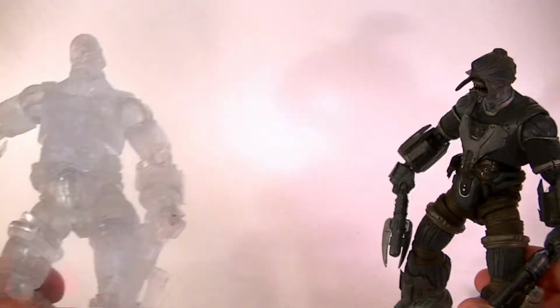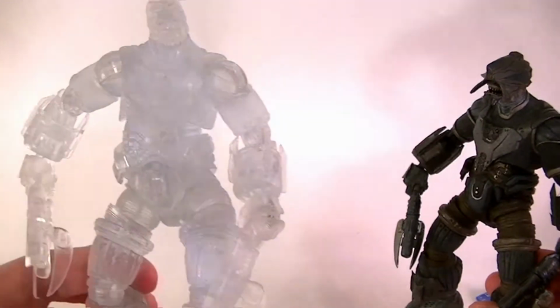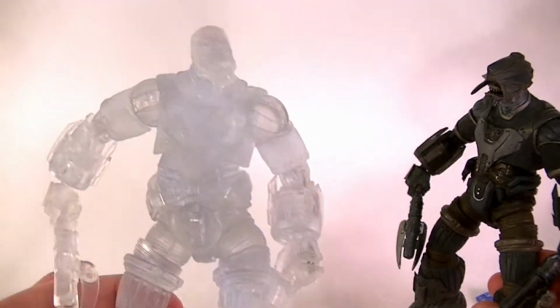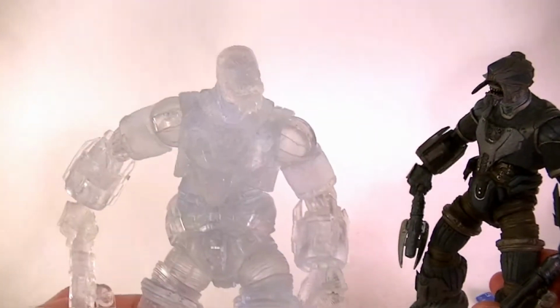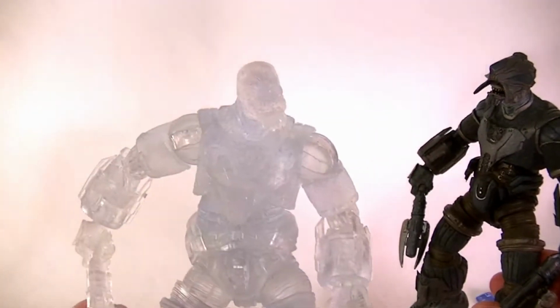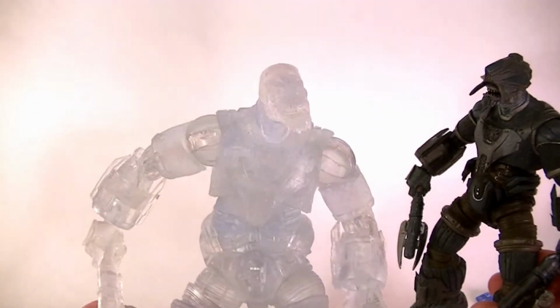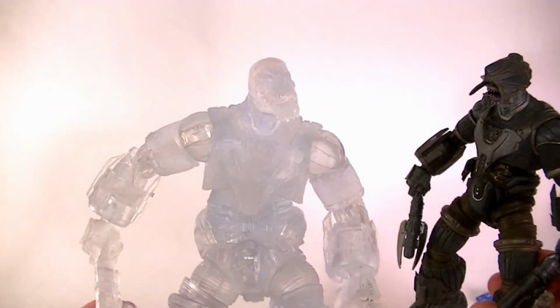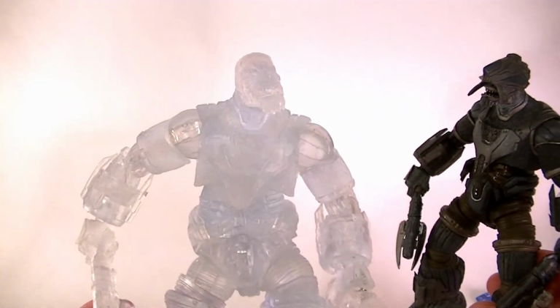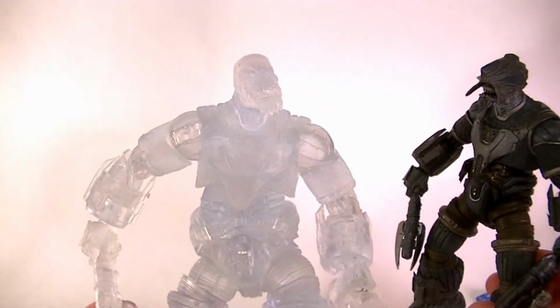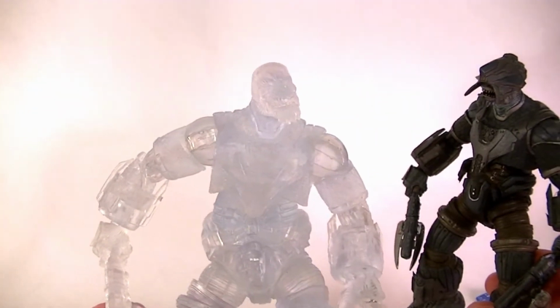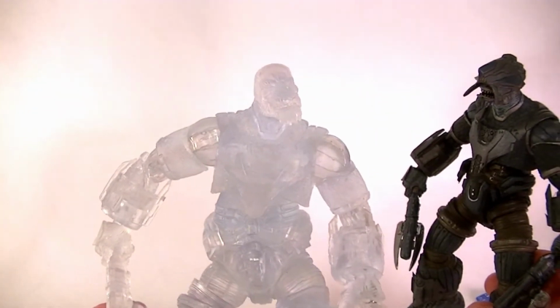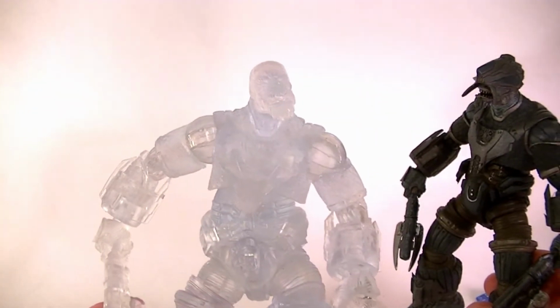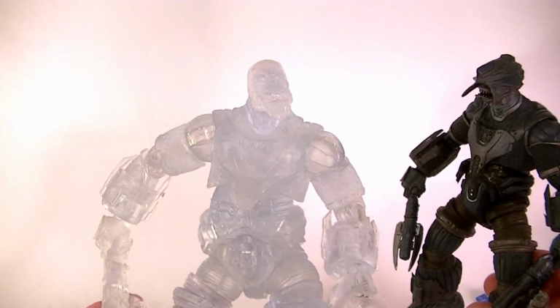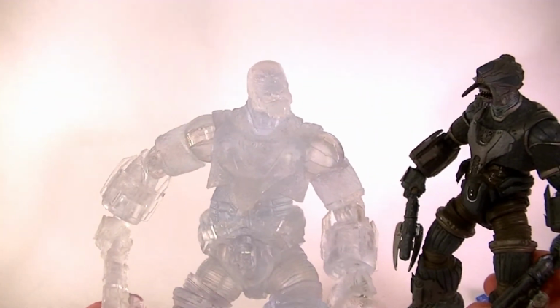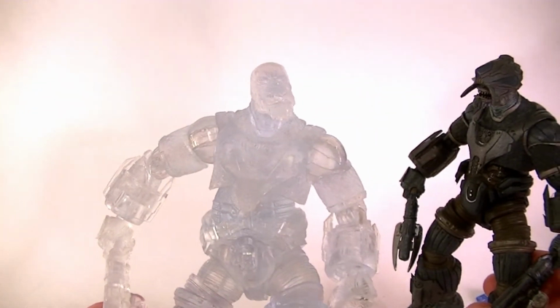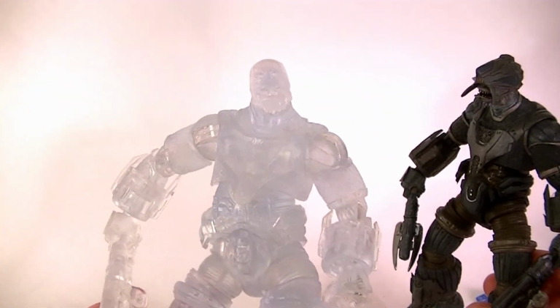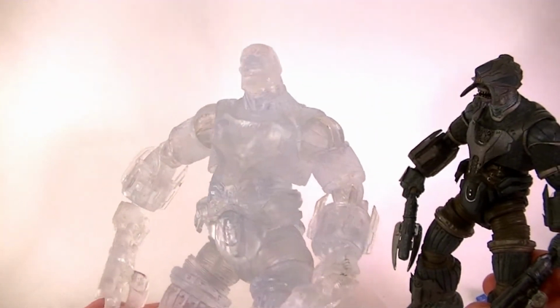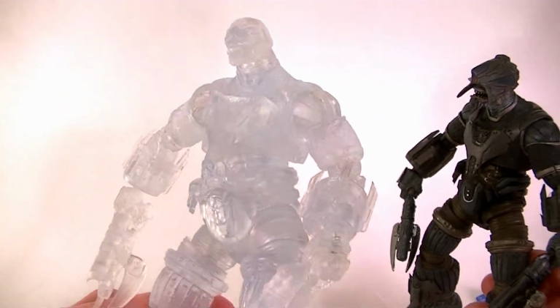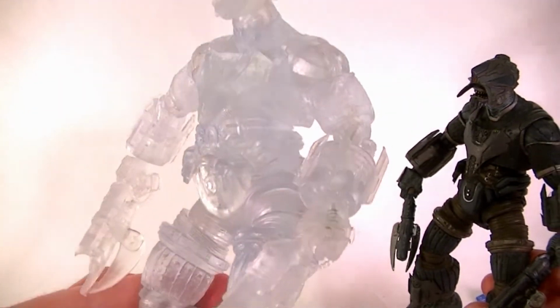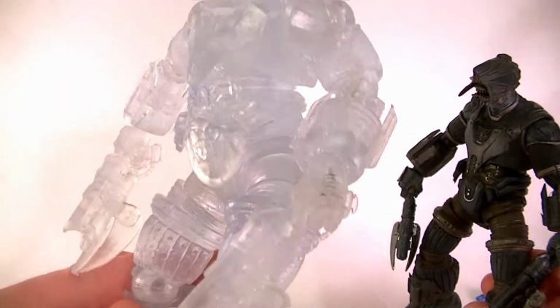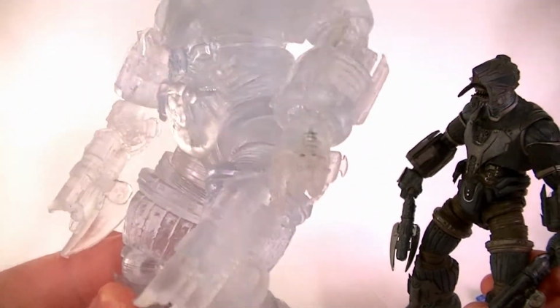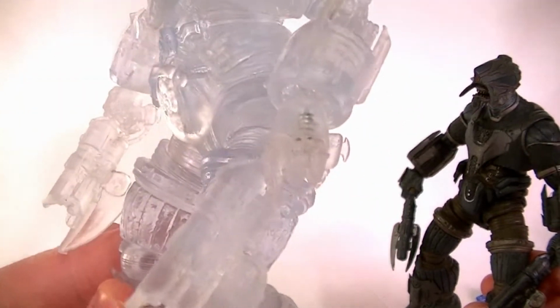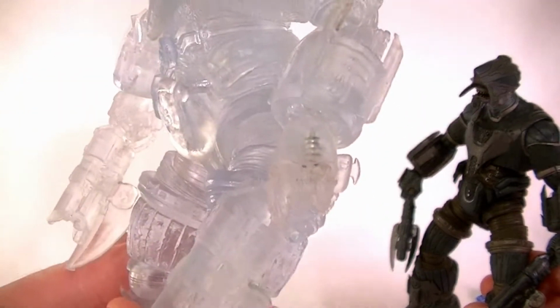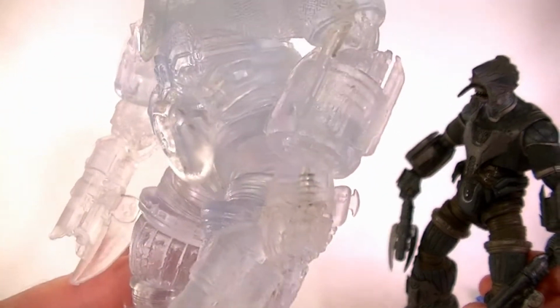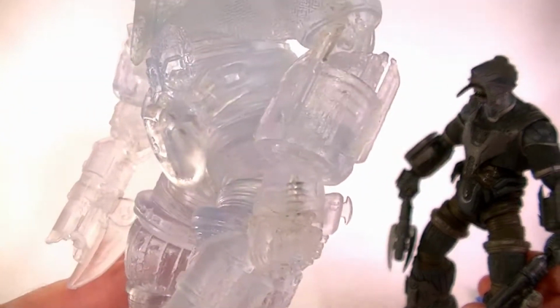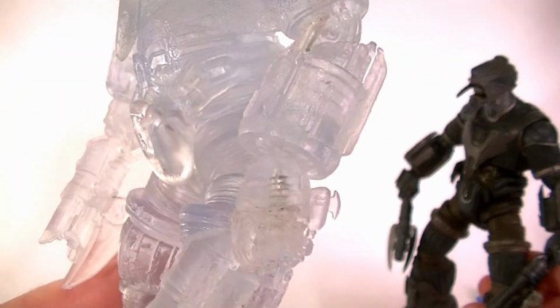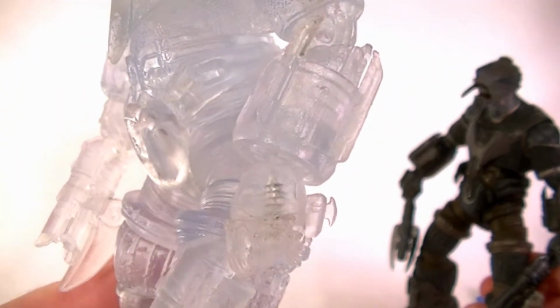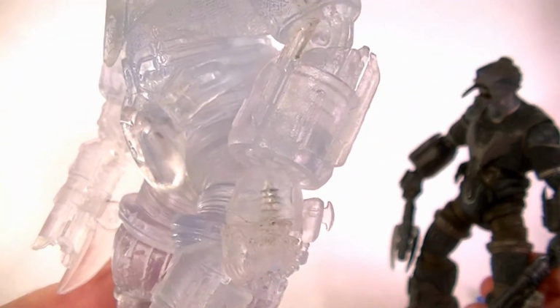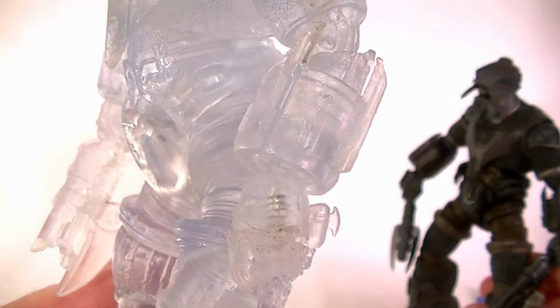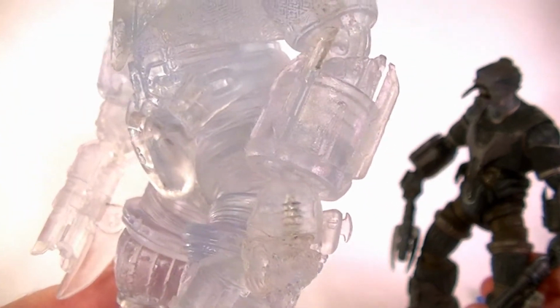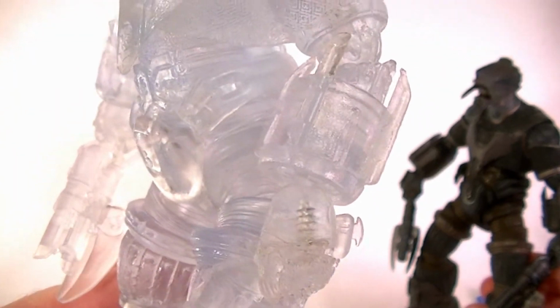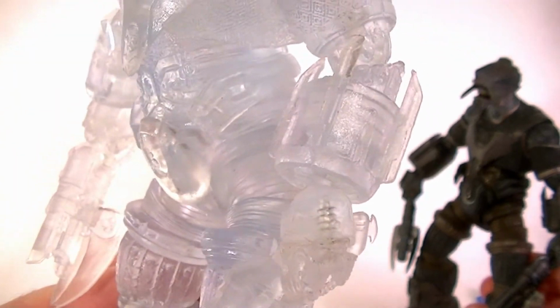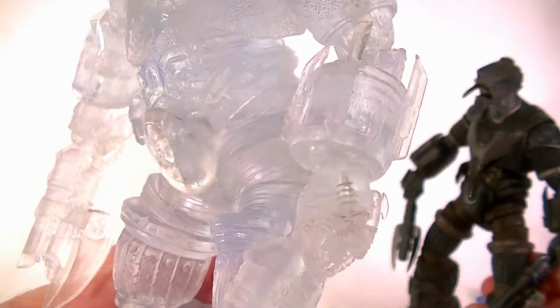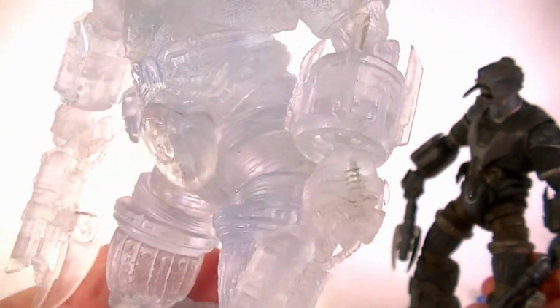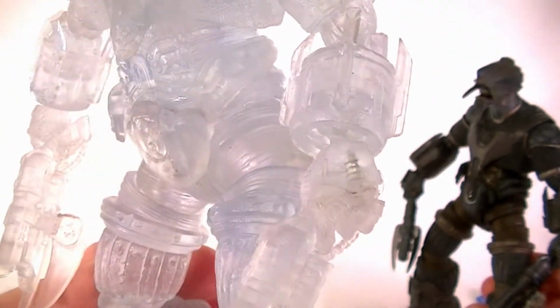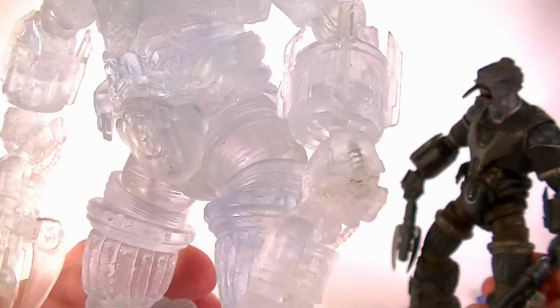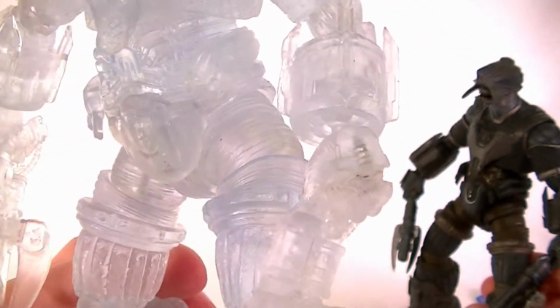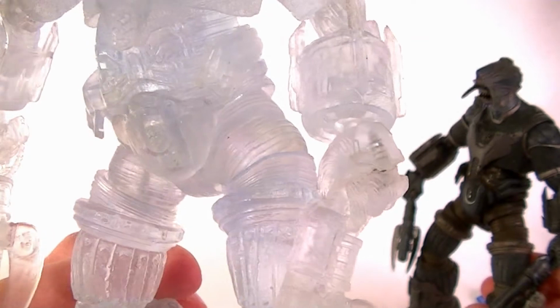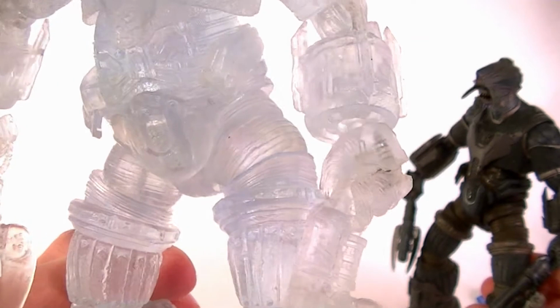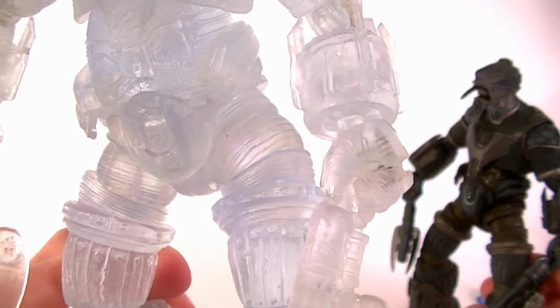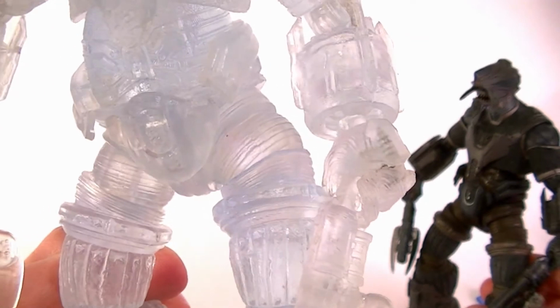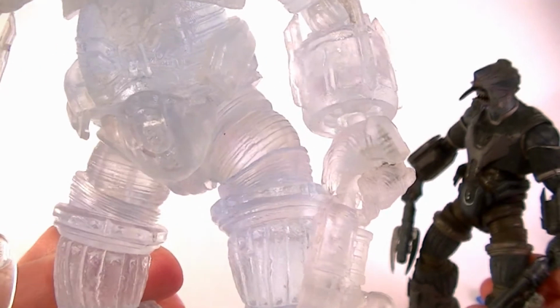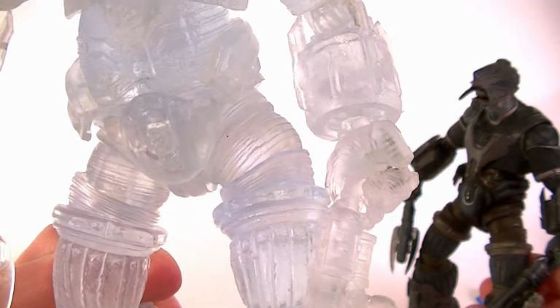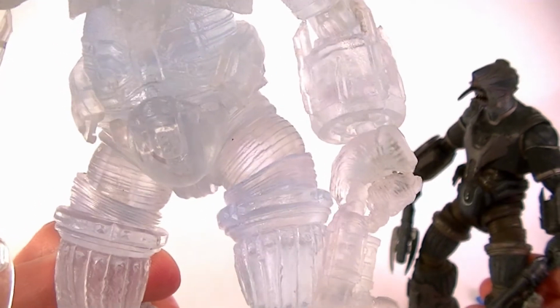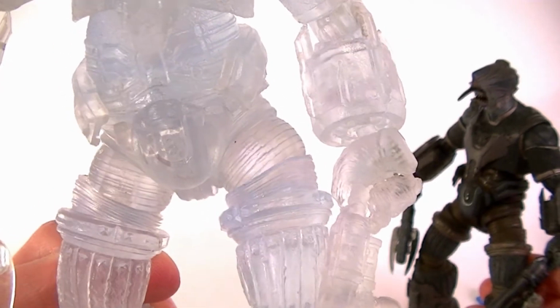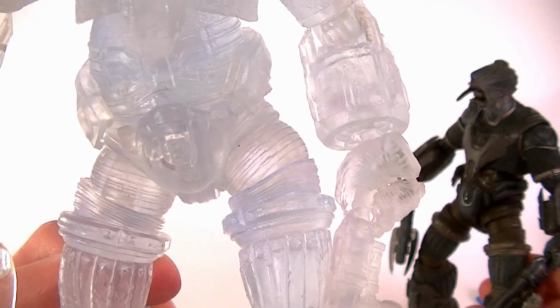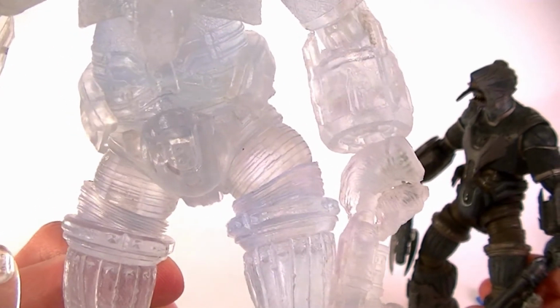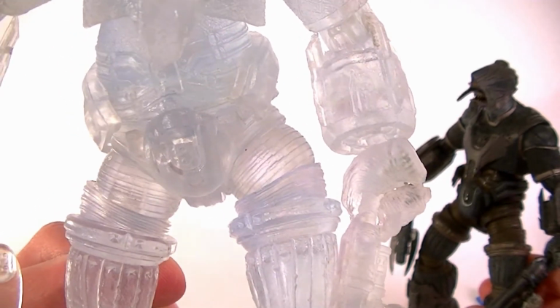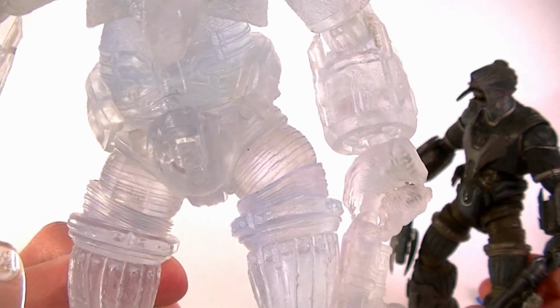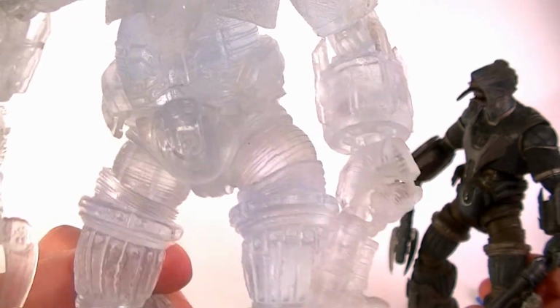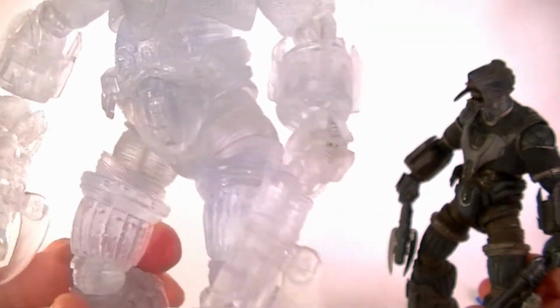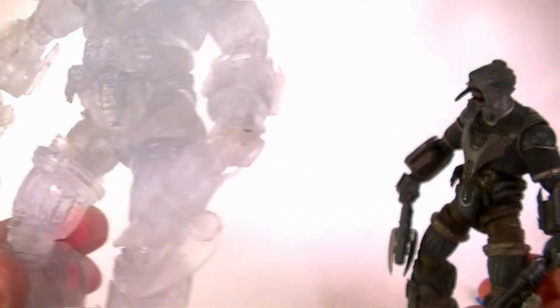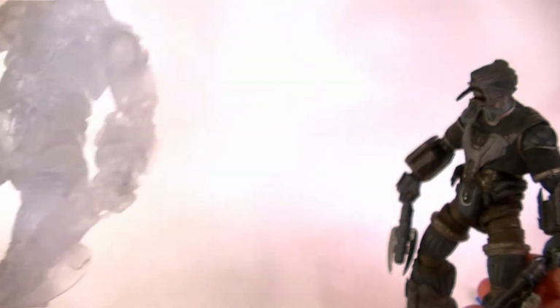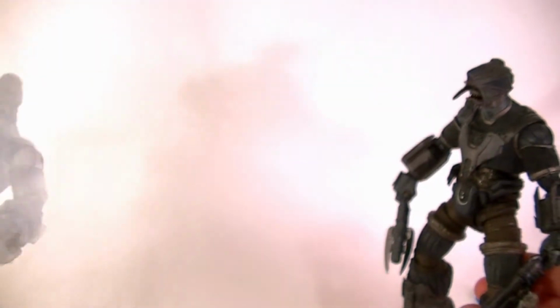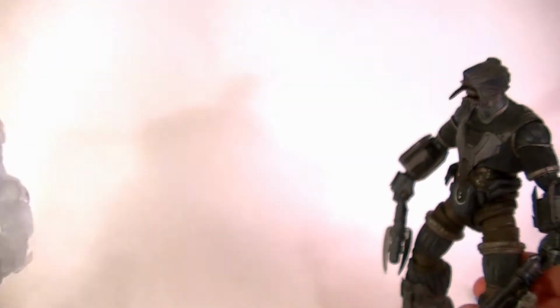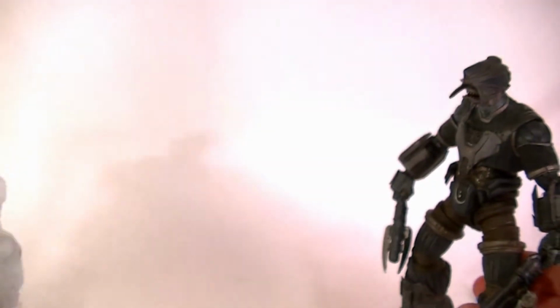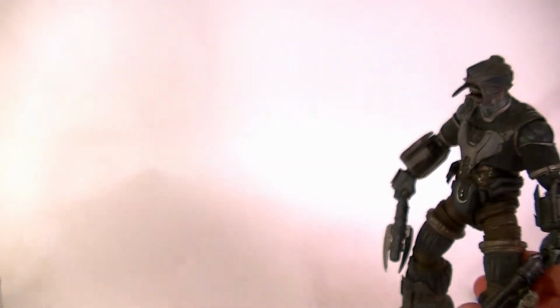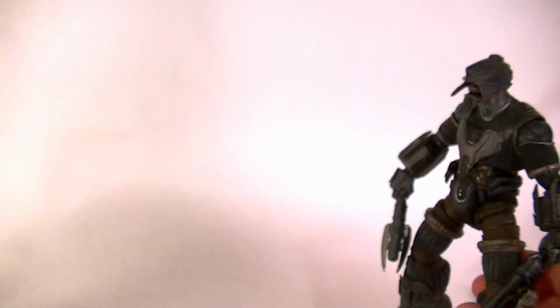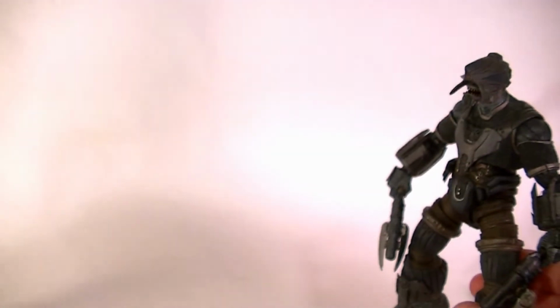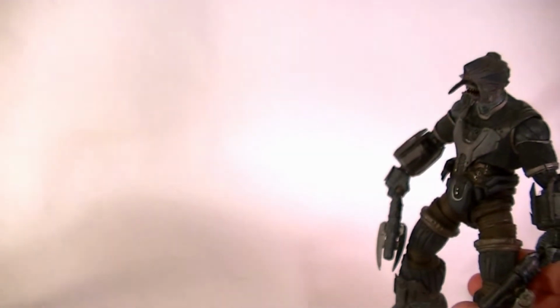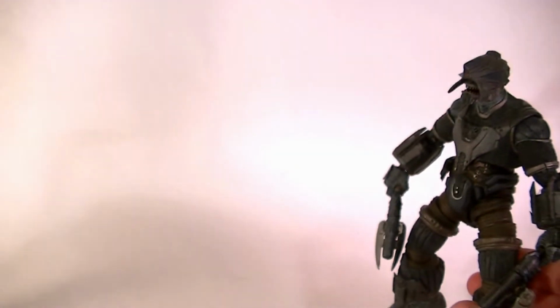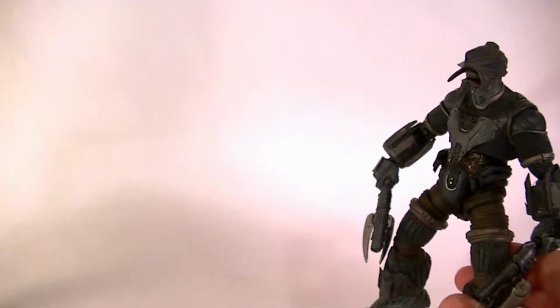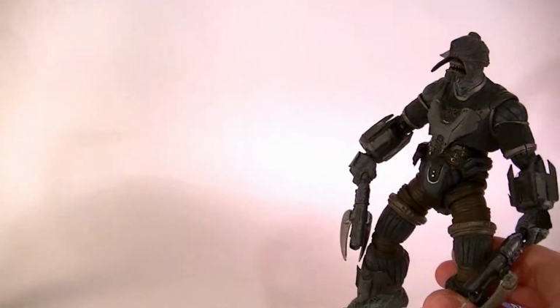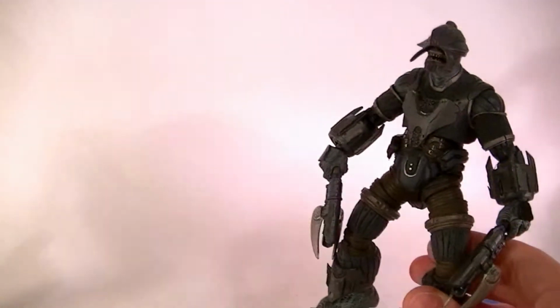Really brittle plastic, by the way — as you can see I had to put a screw in his hand to hold it together — but still pretty cool.